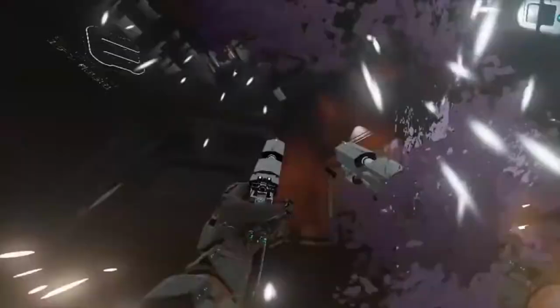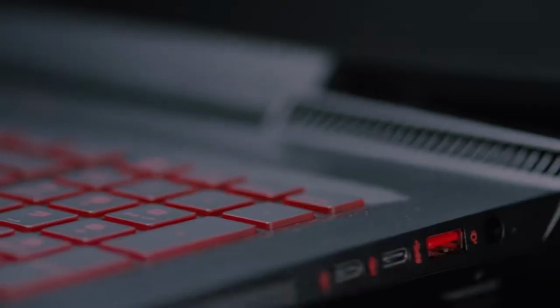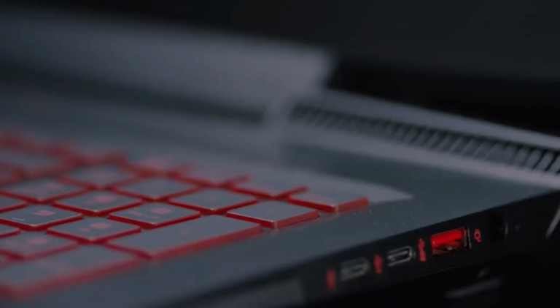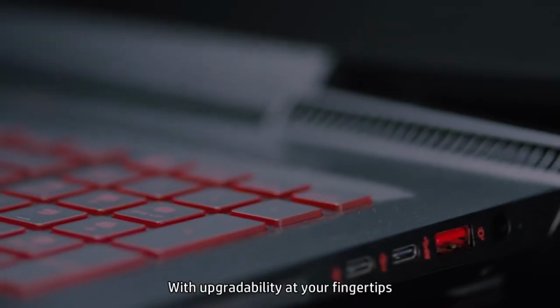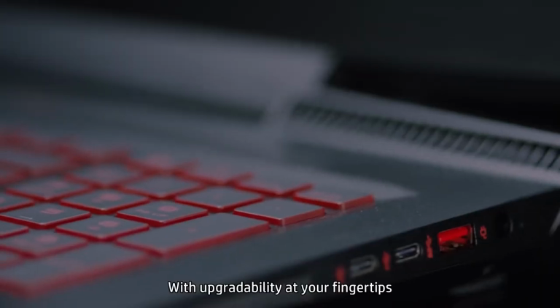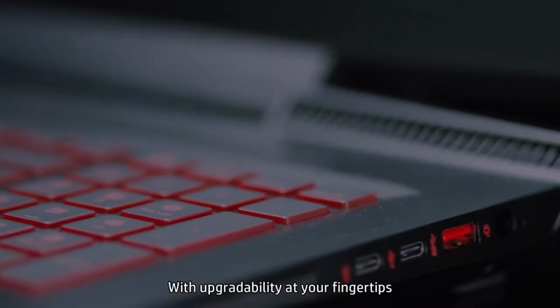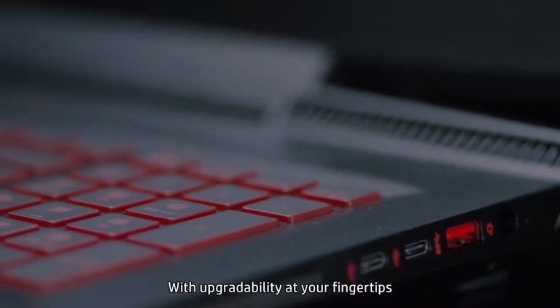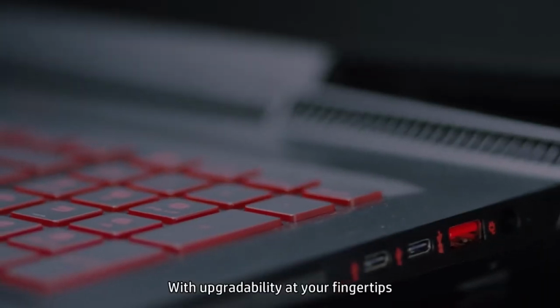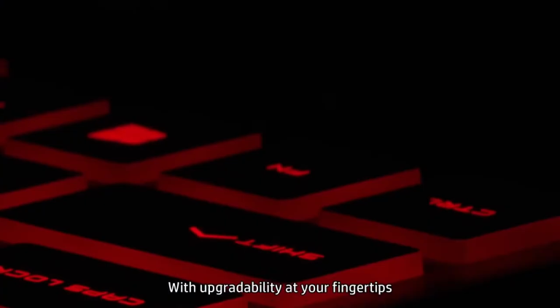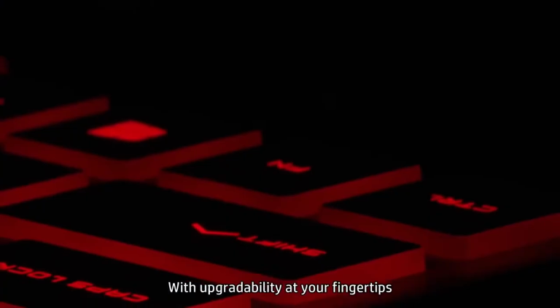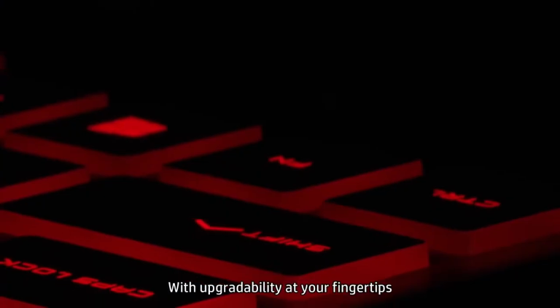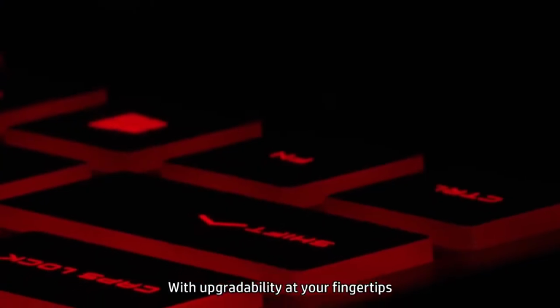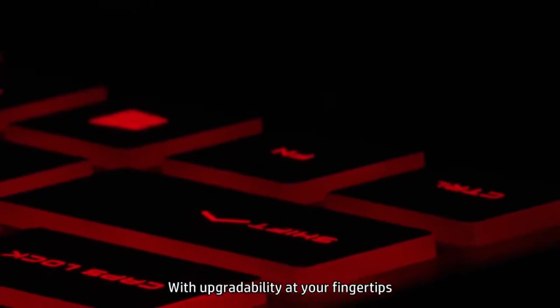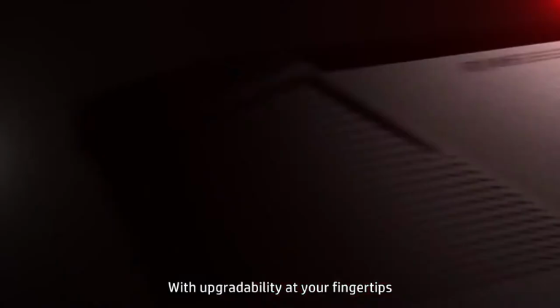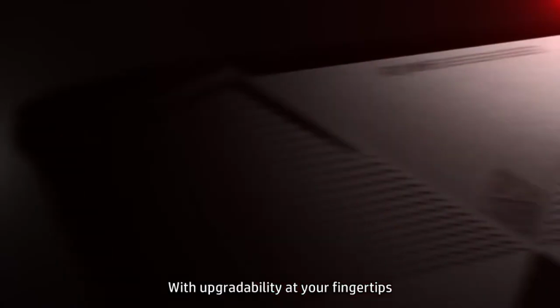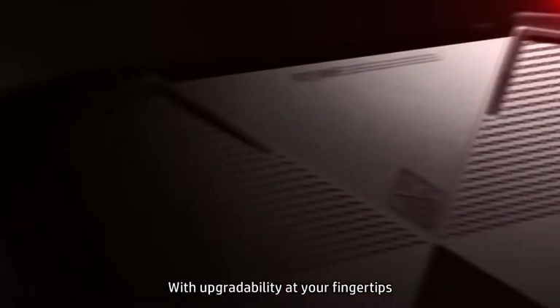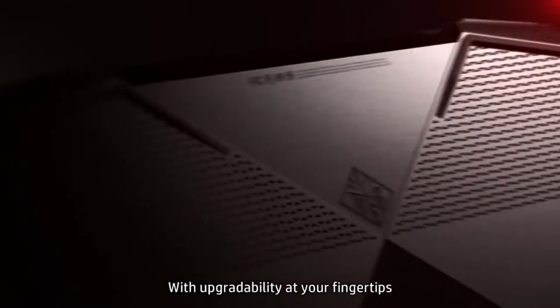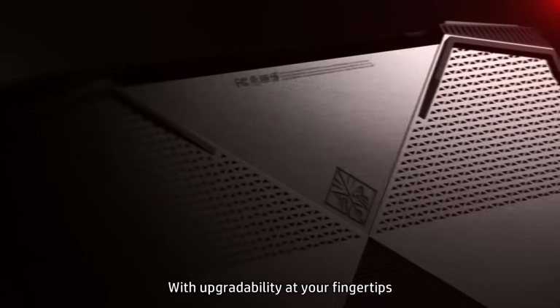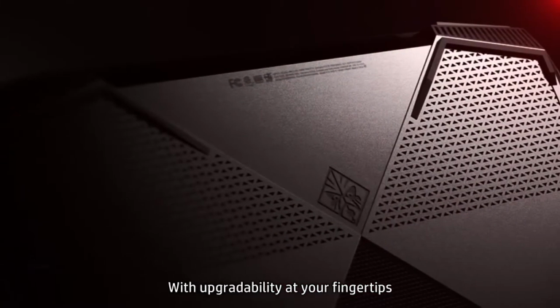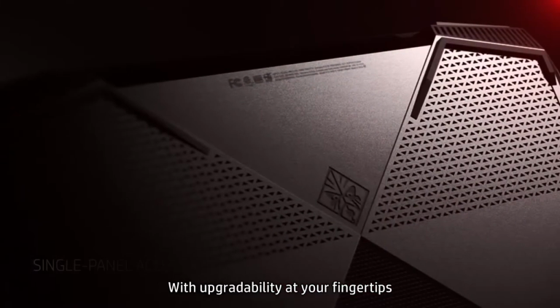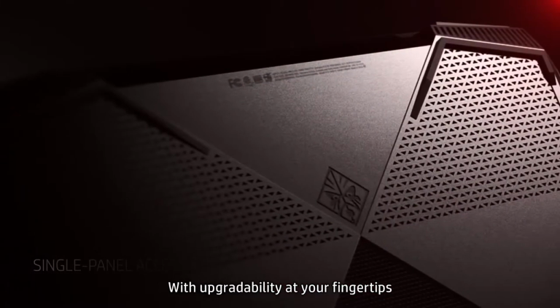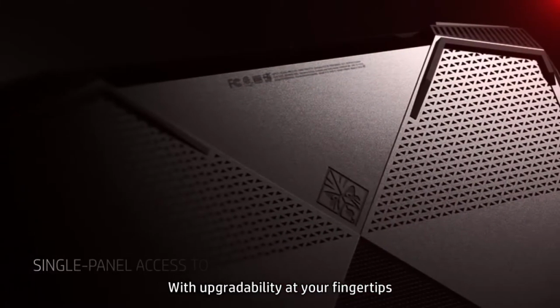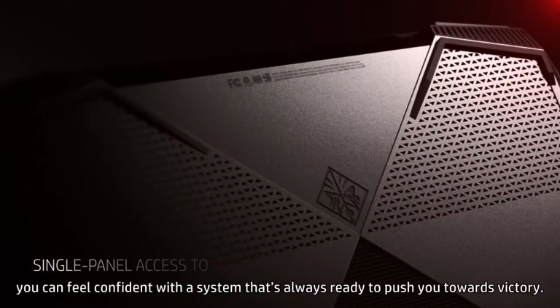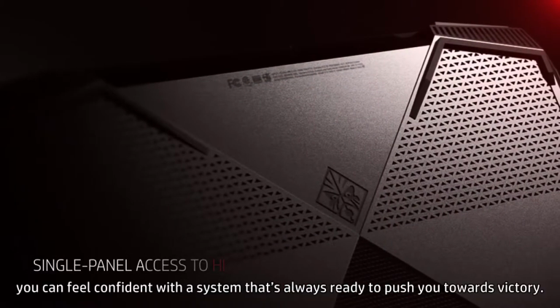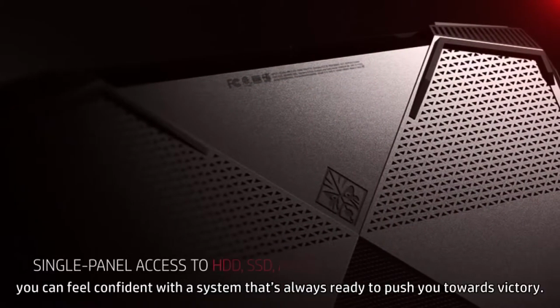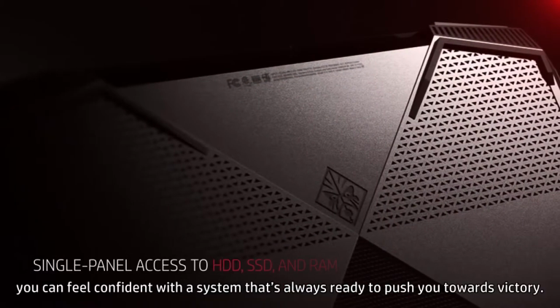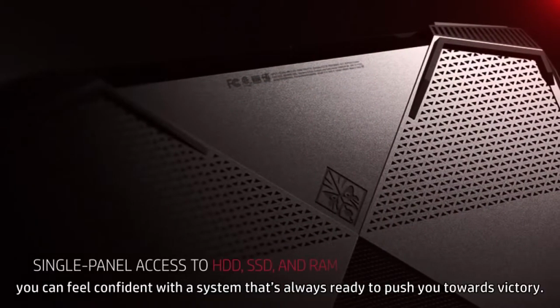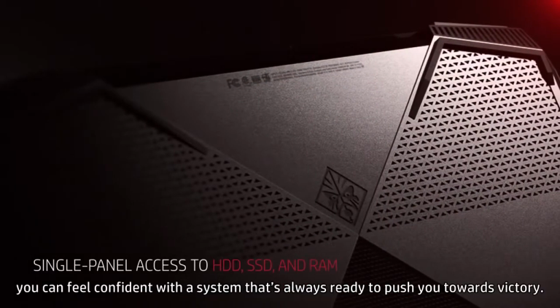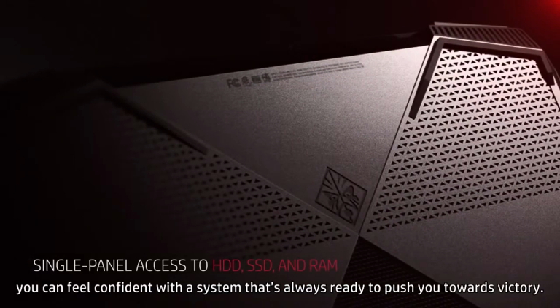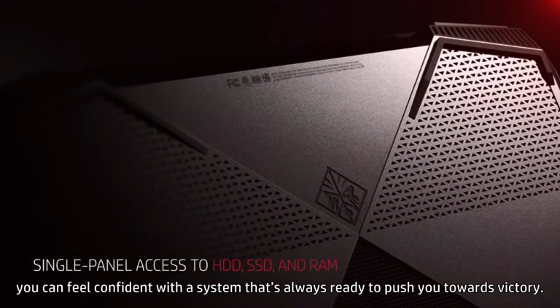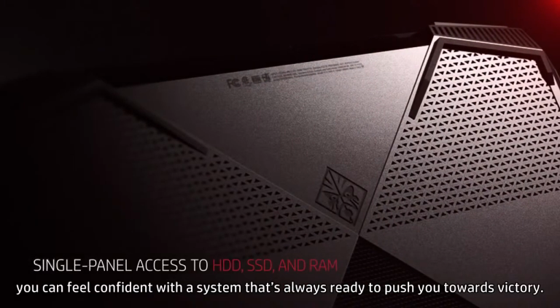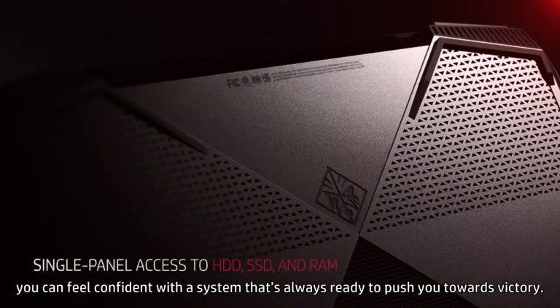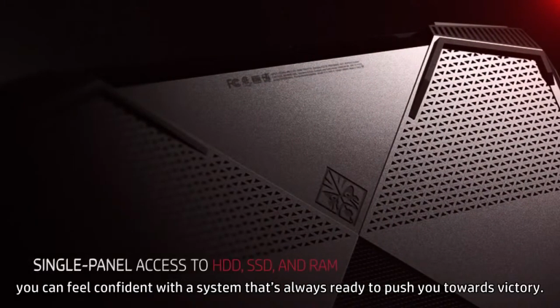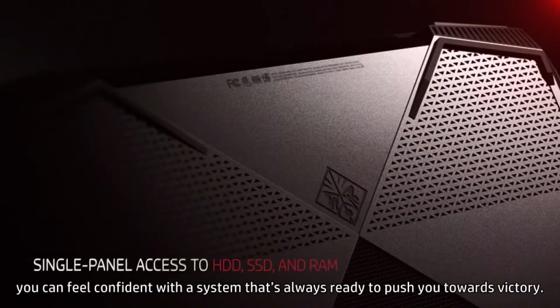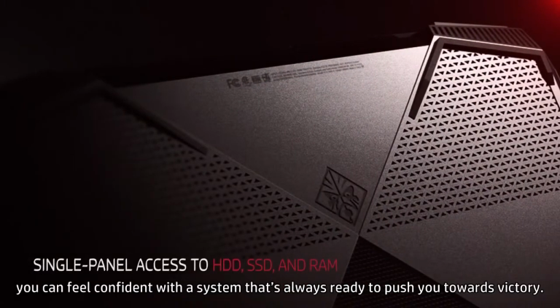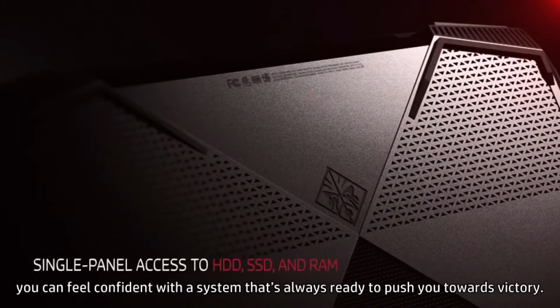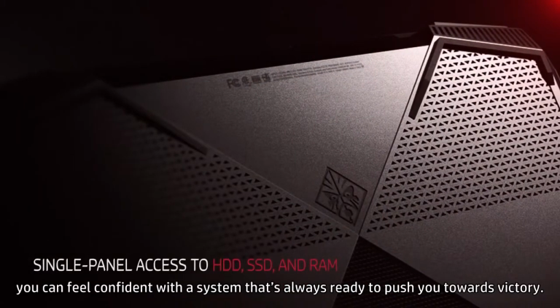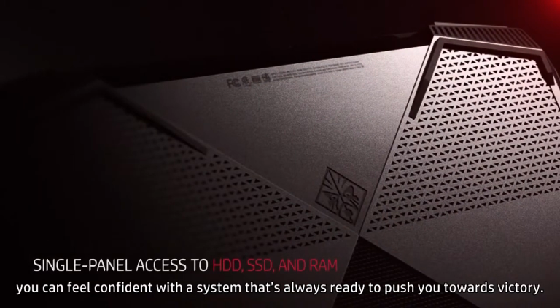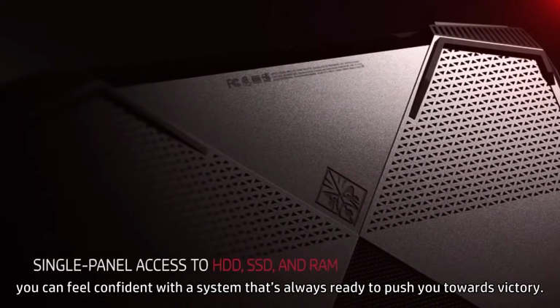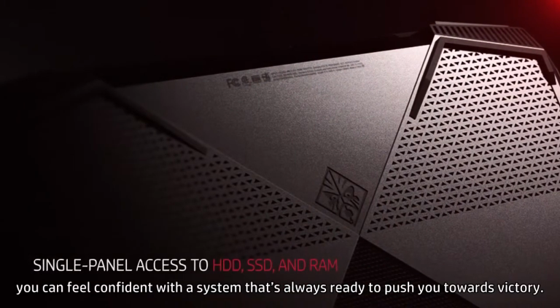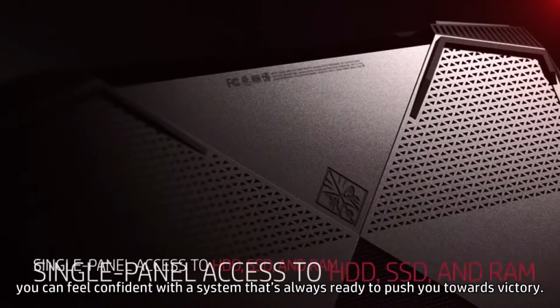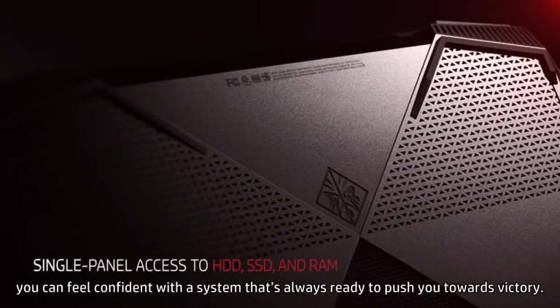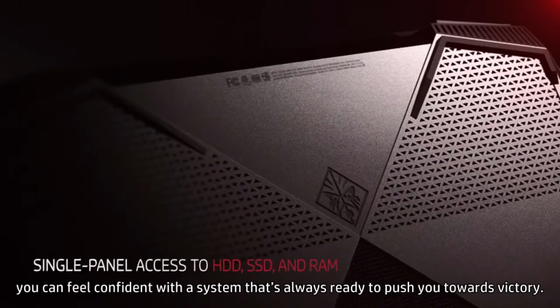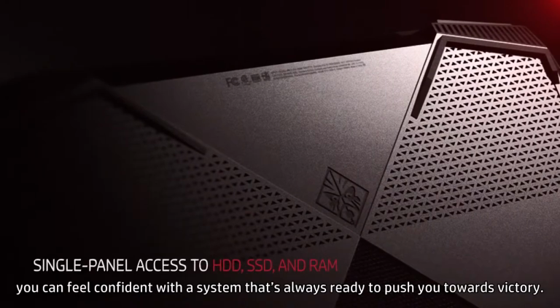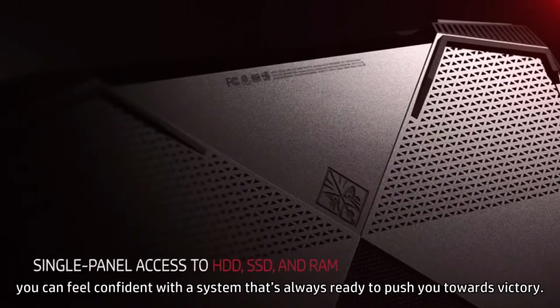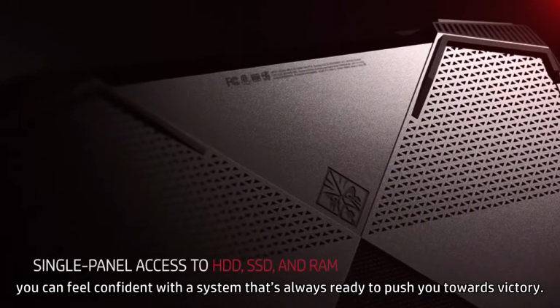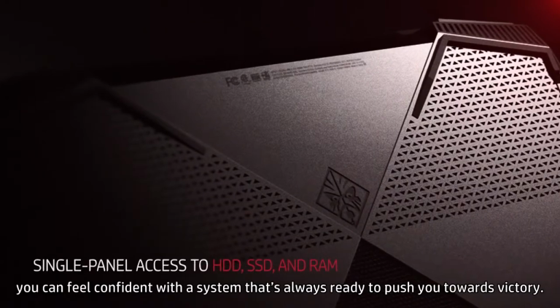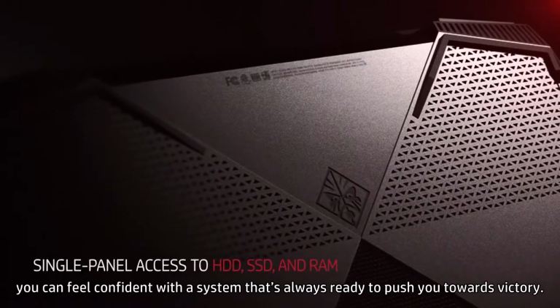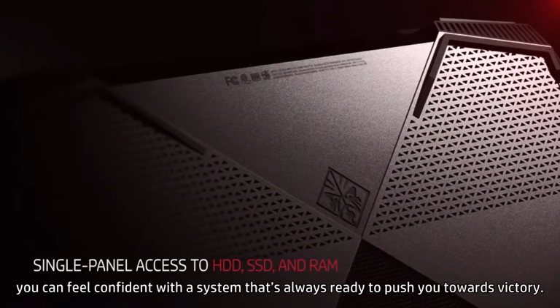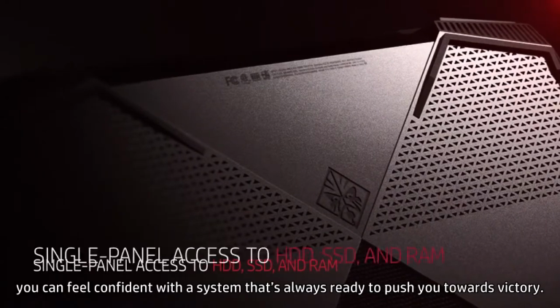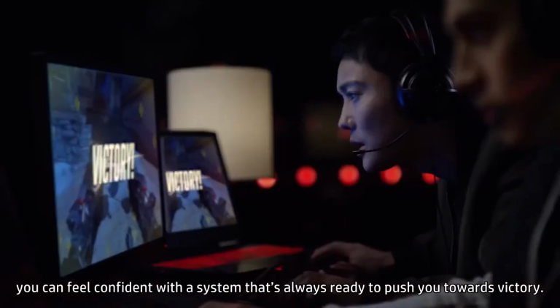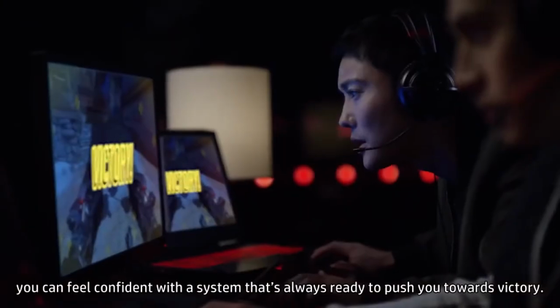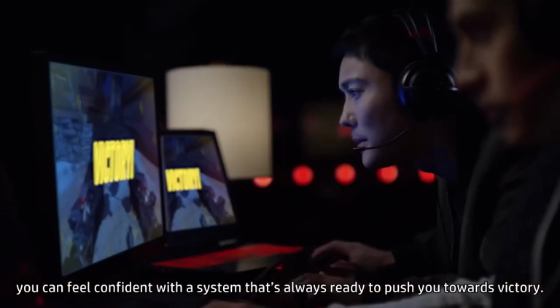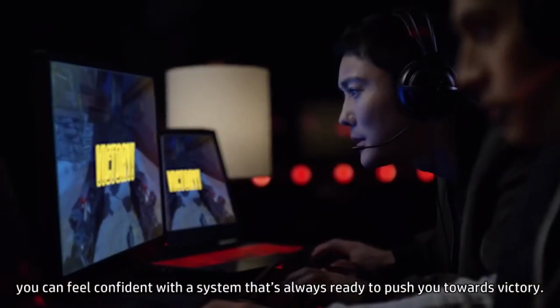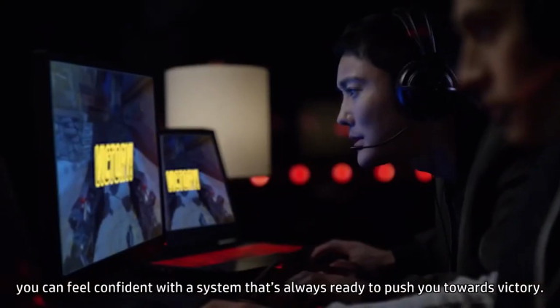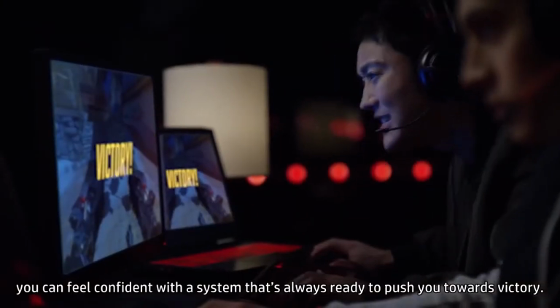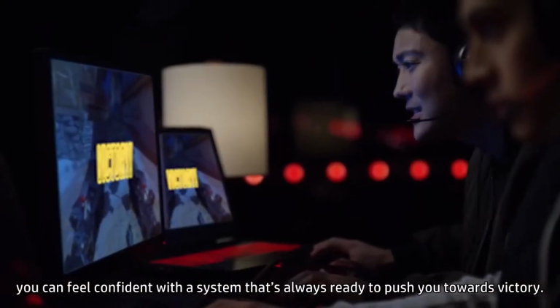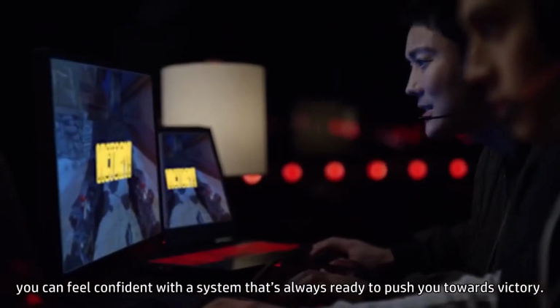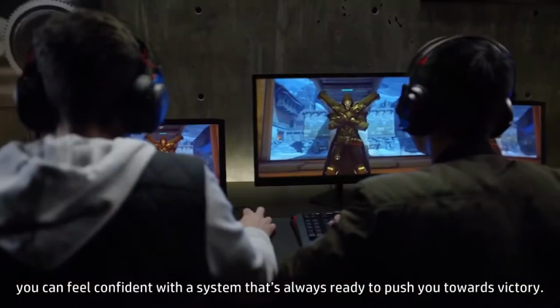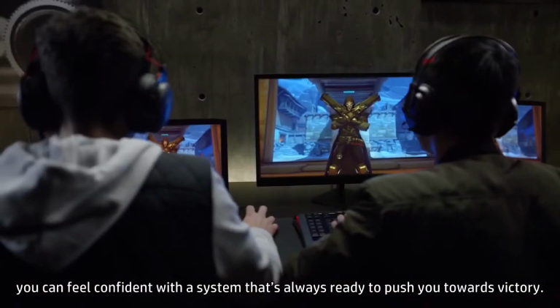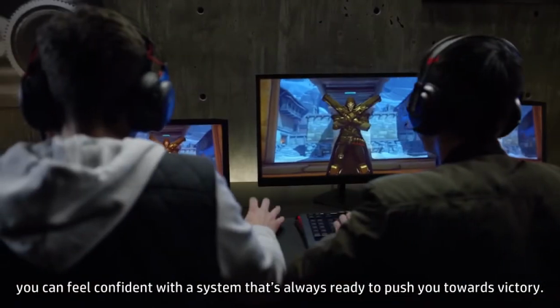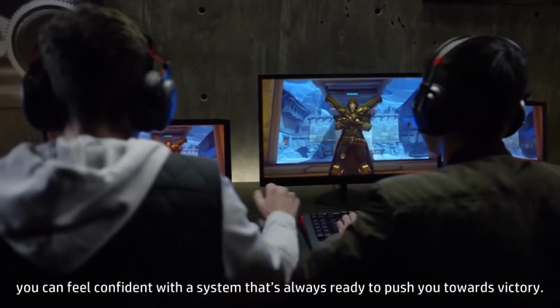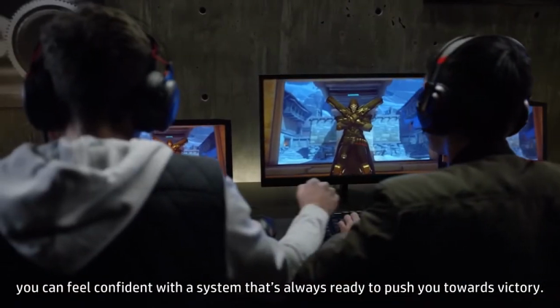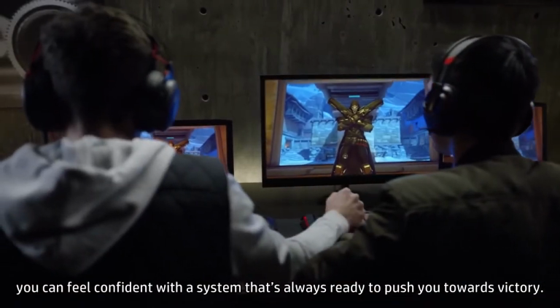With upgradability at your fingertips, you can feel confident with a system that's always ready to push you towards victory.